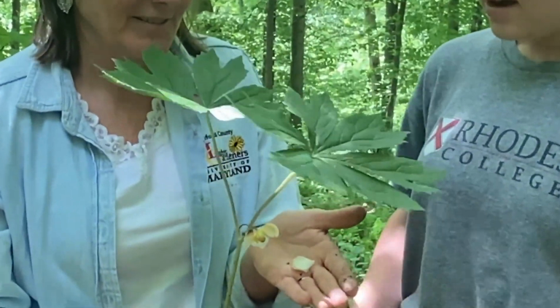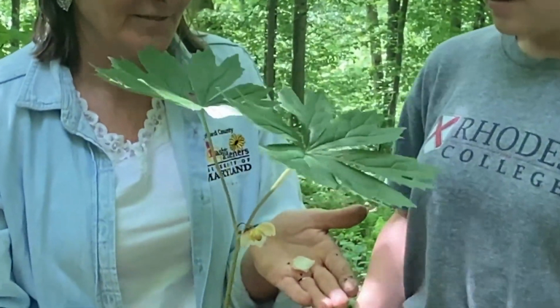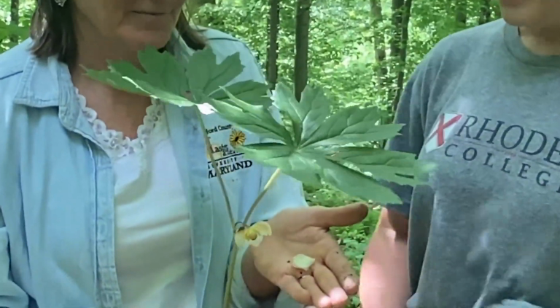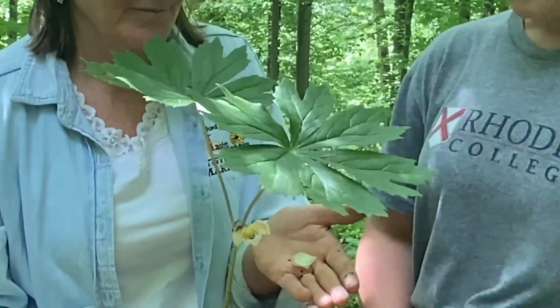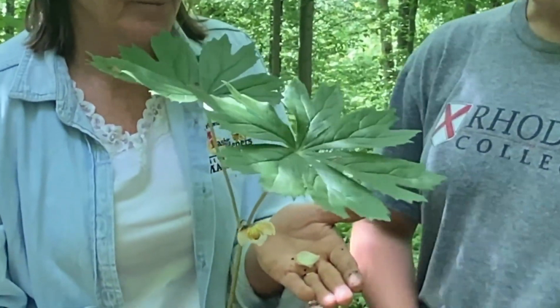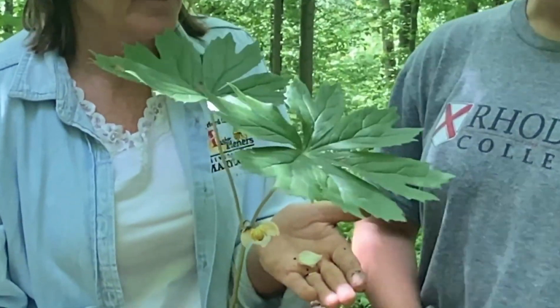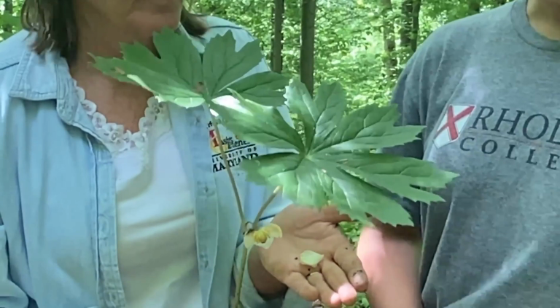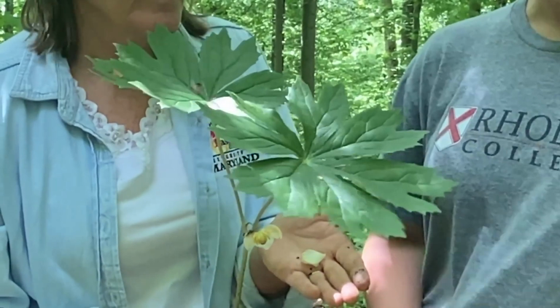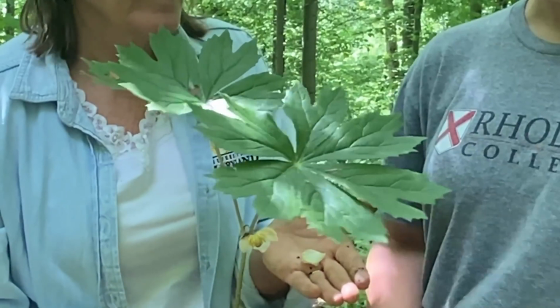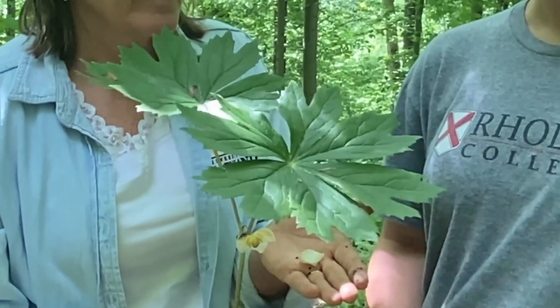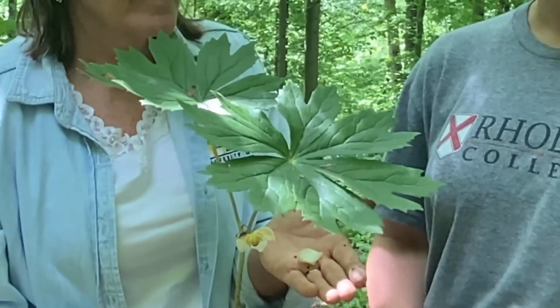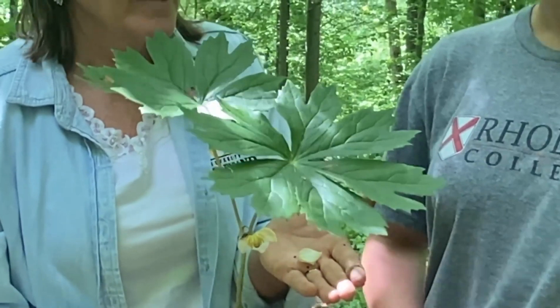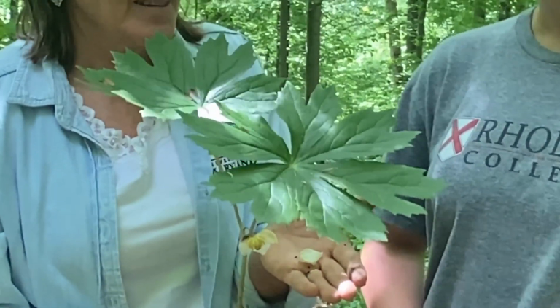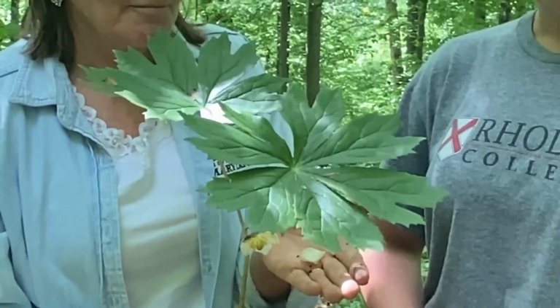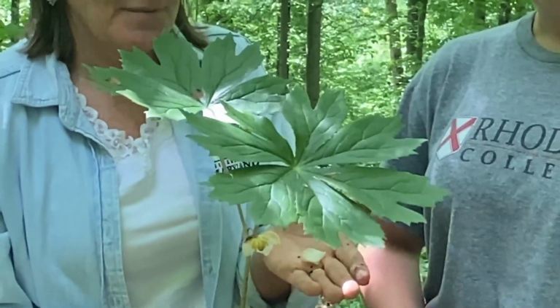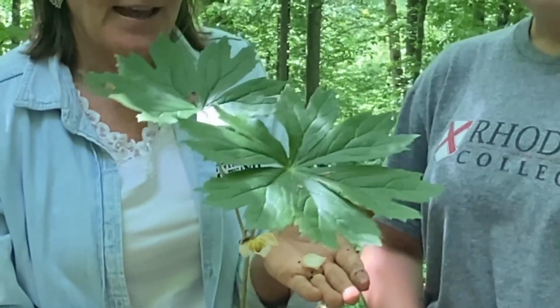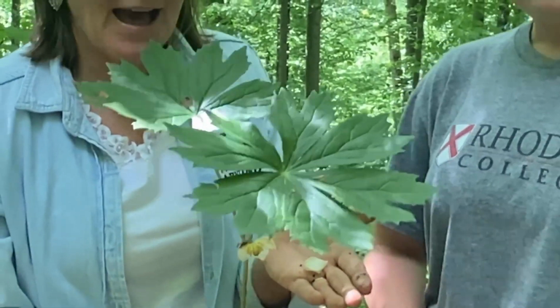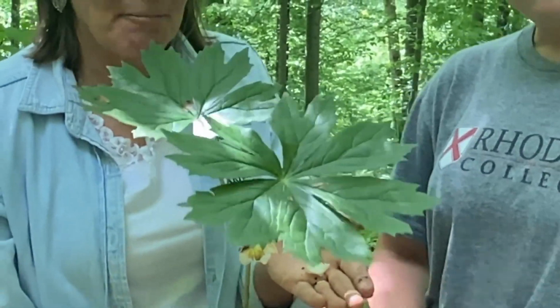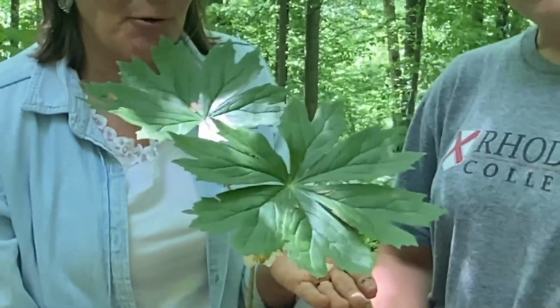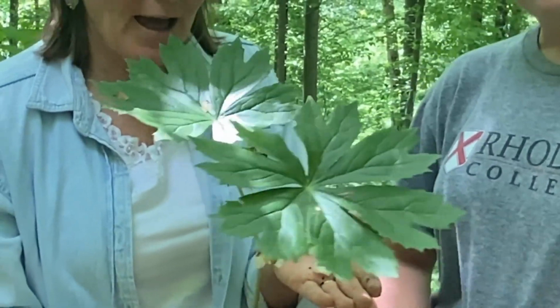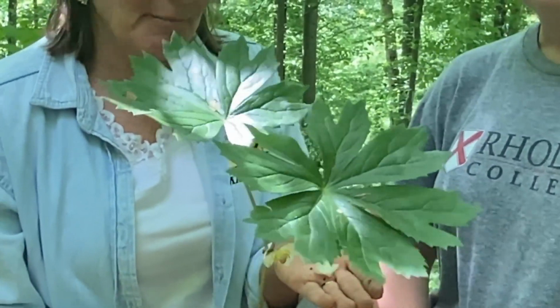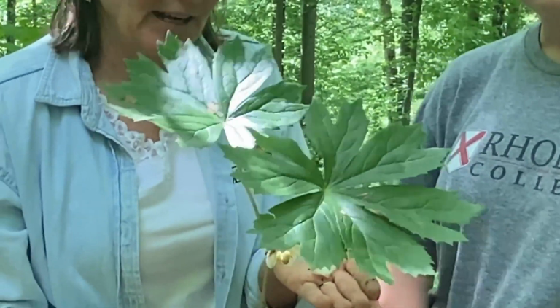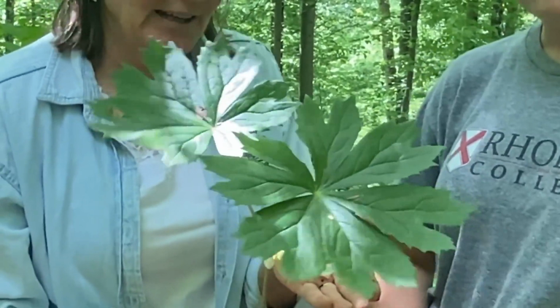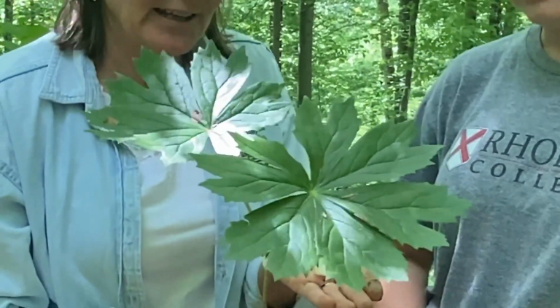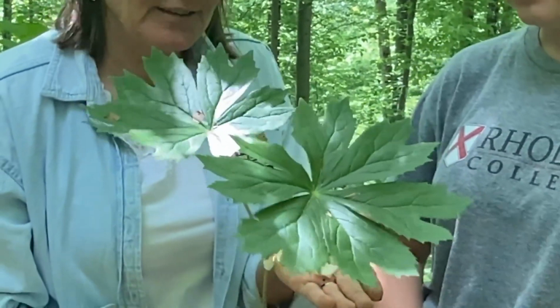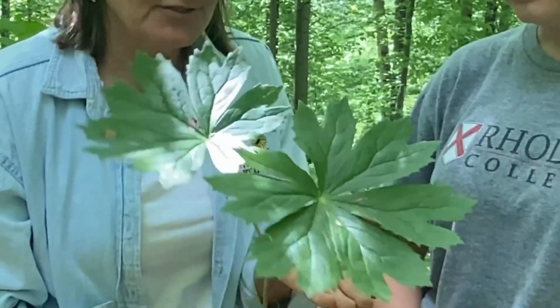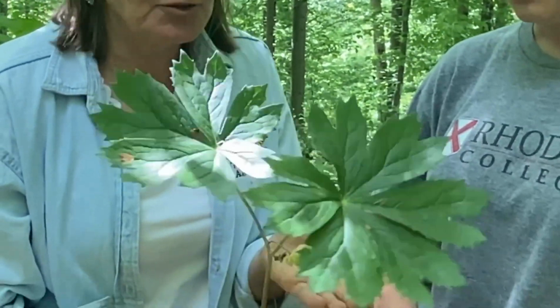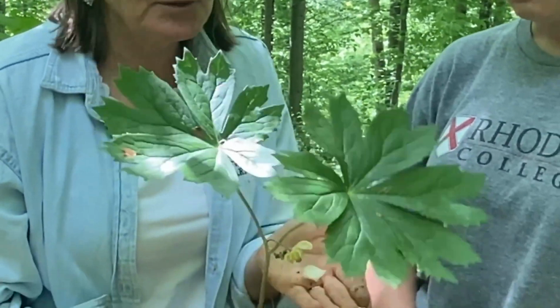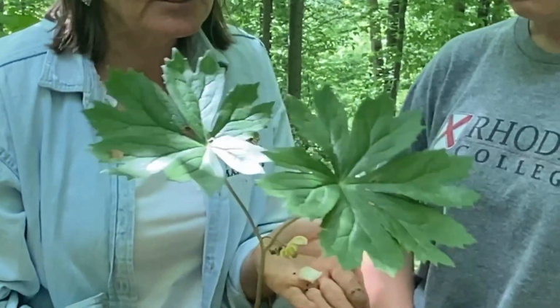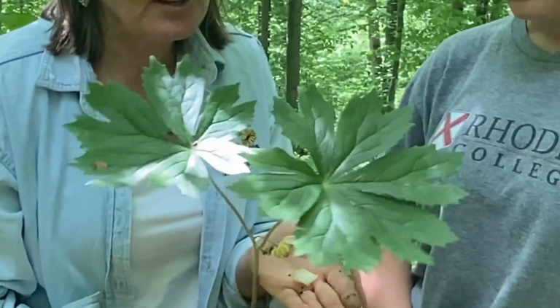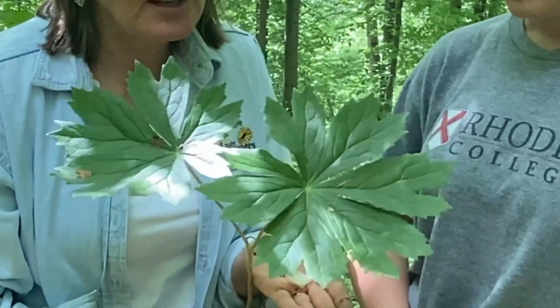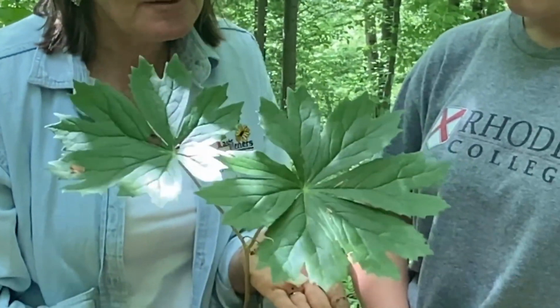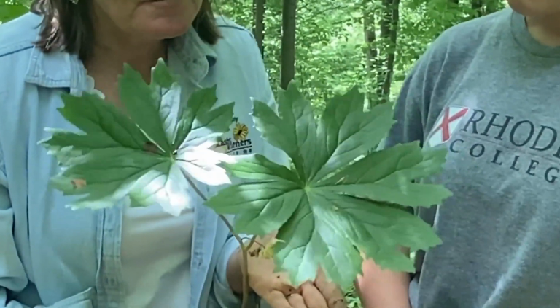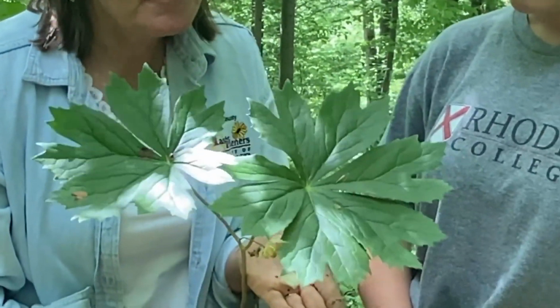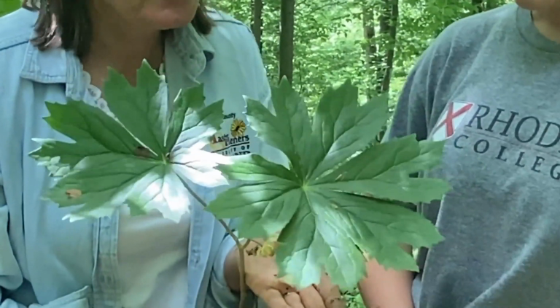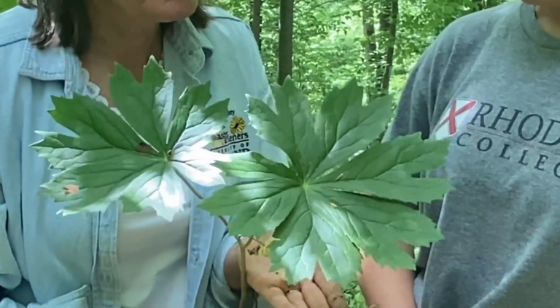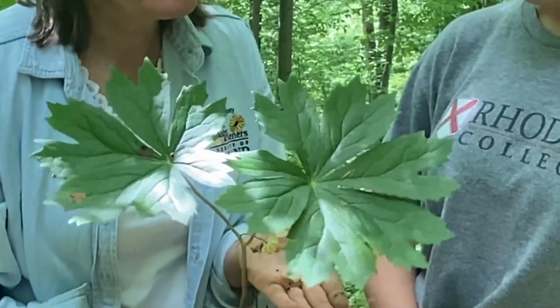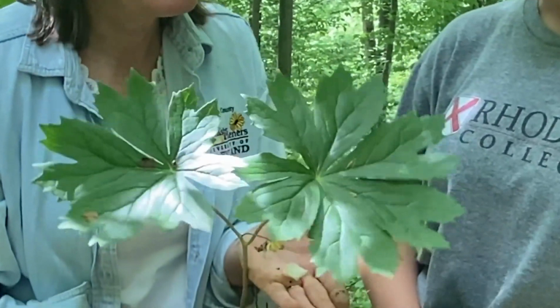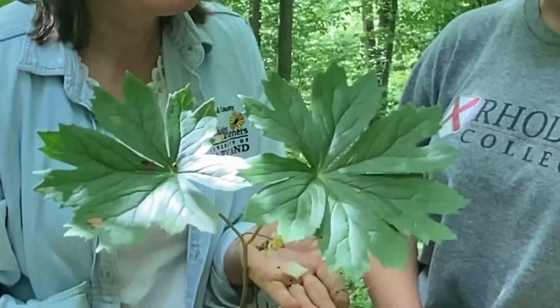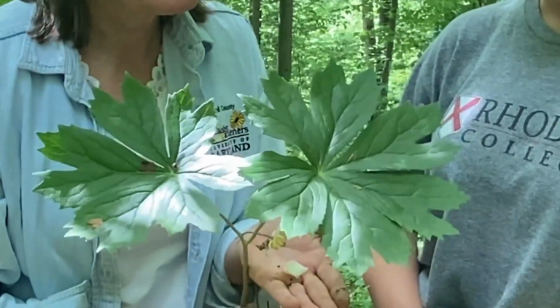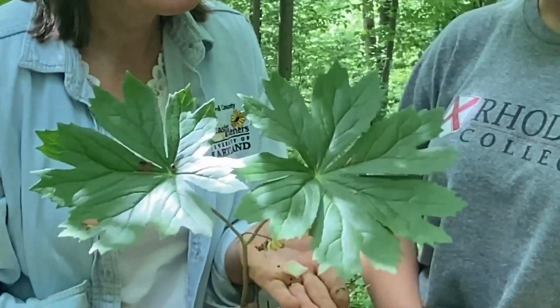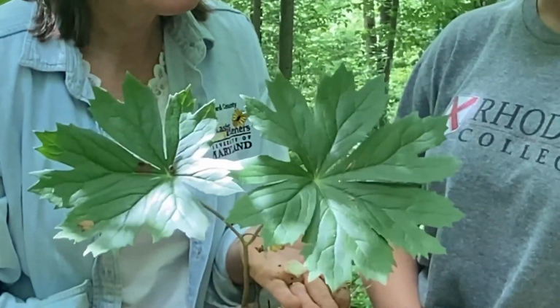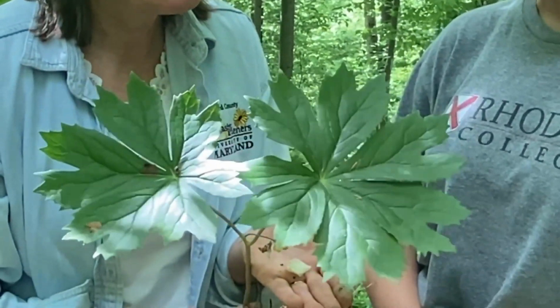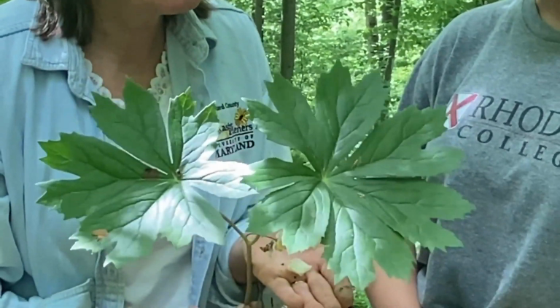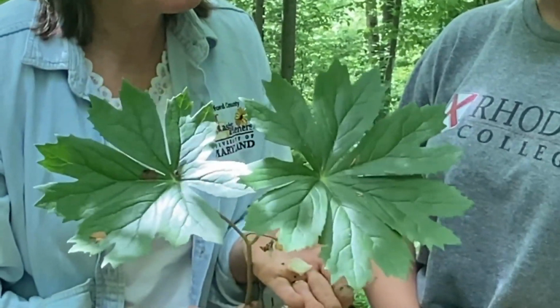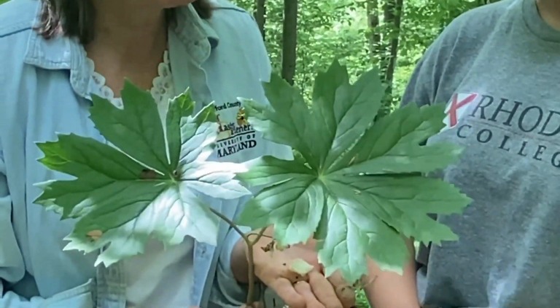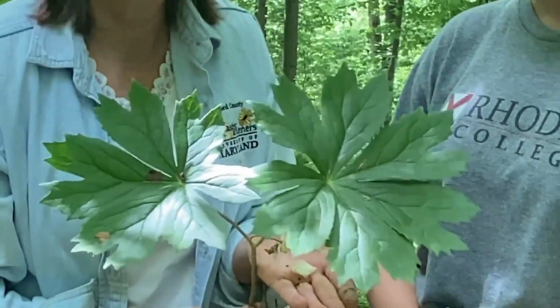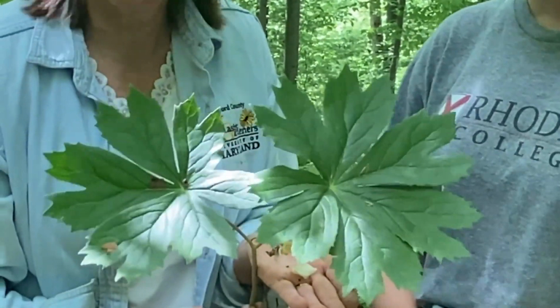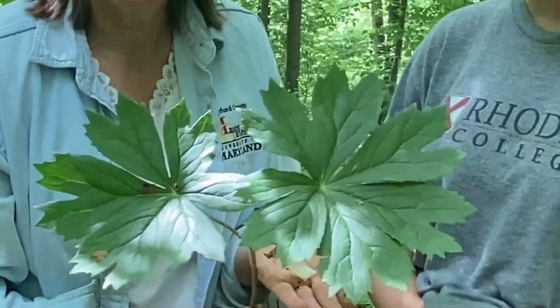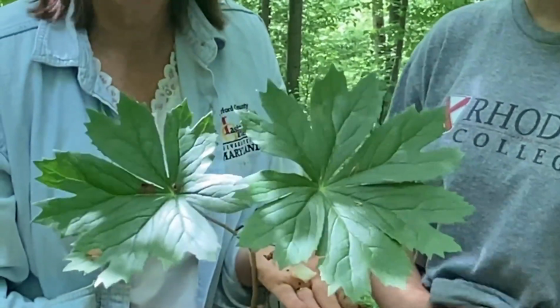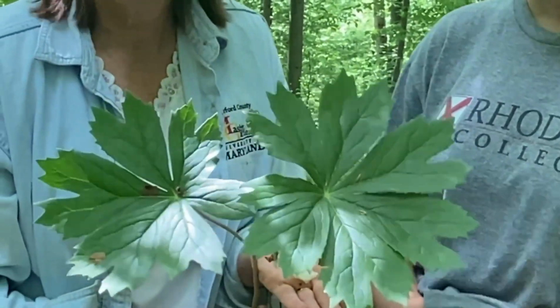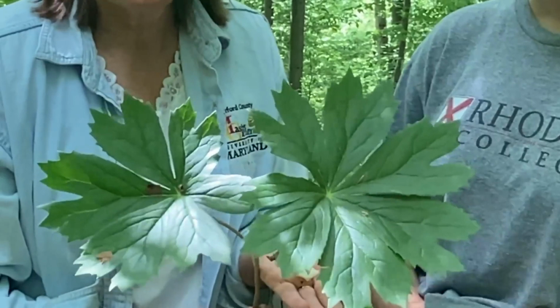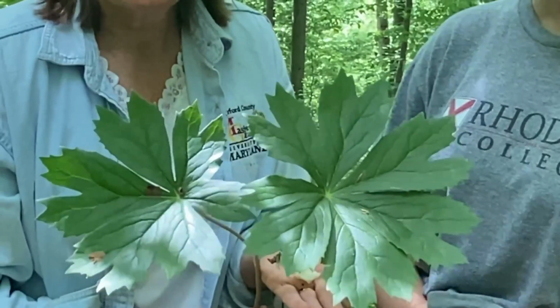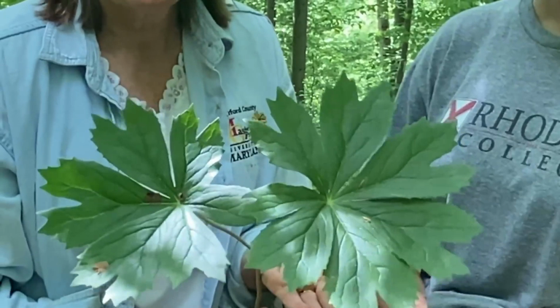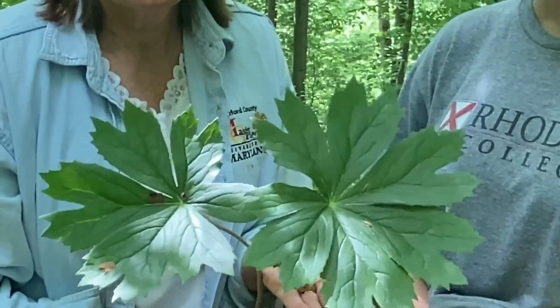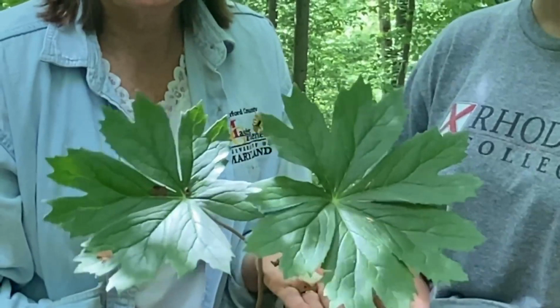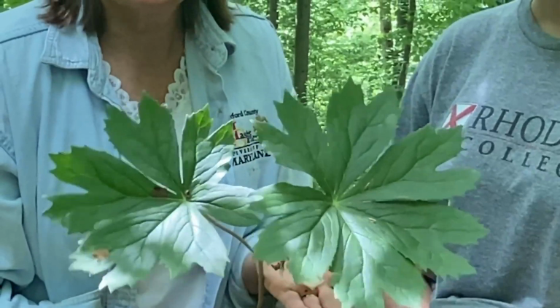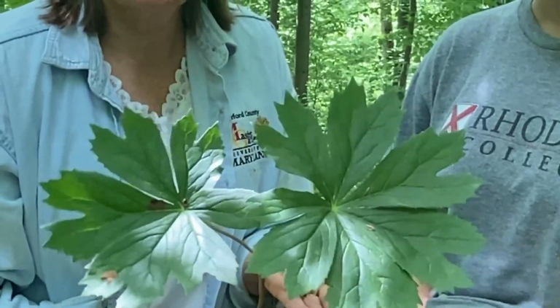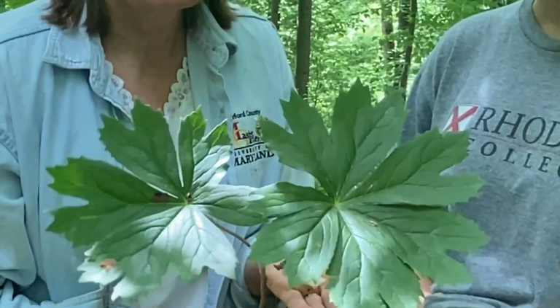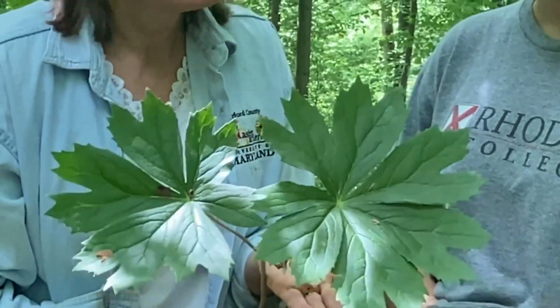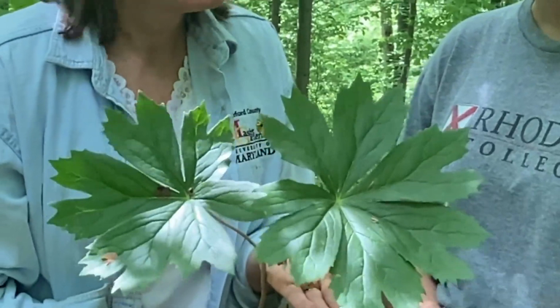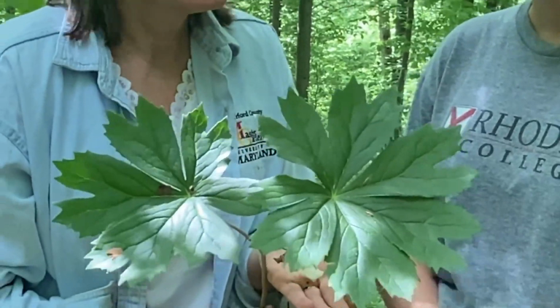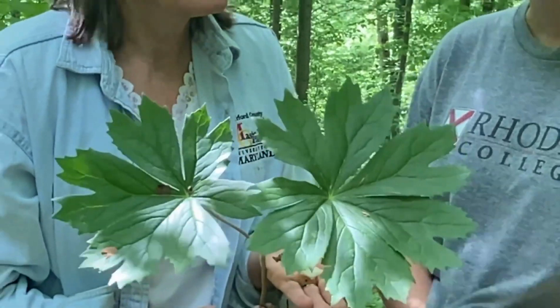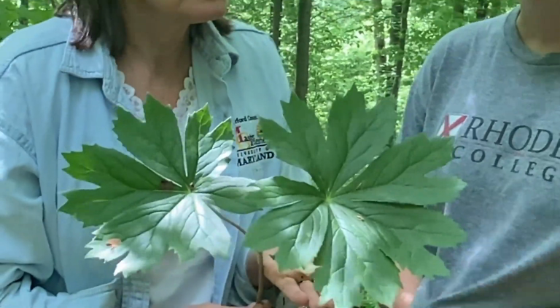It's called a May Apple. May Apple — how many leaves do we see? One... two. Well, it has two, but it's young, so it's one.